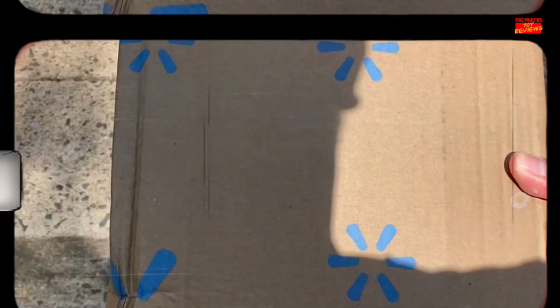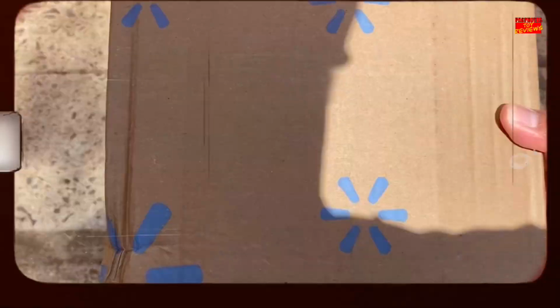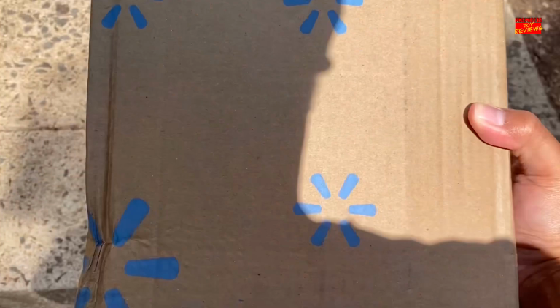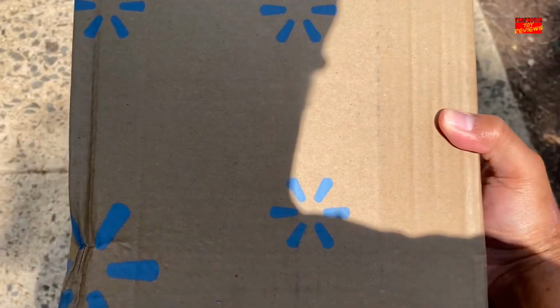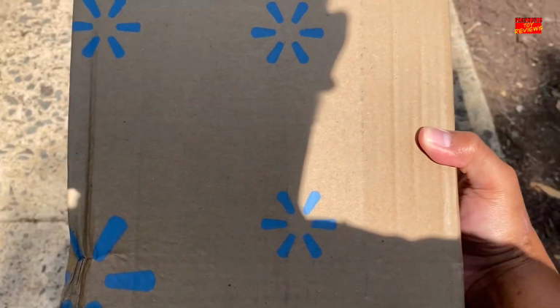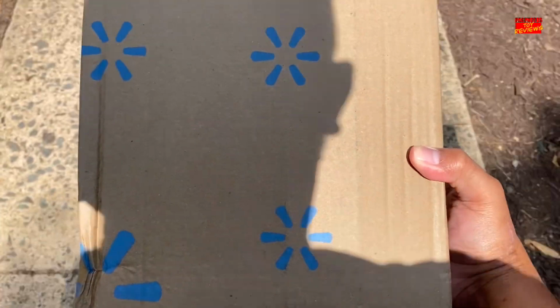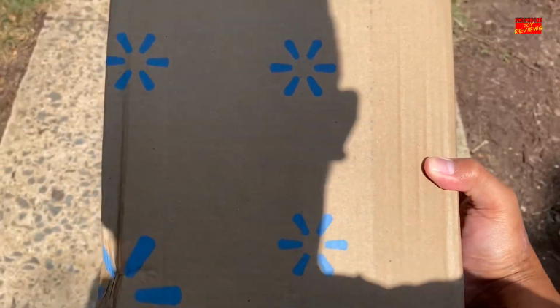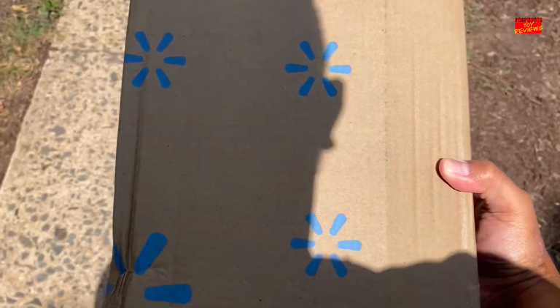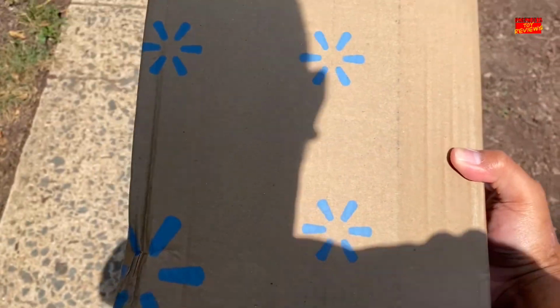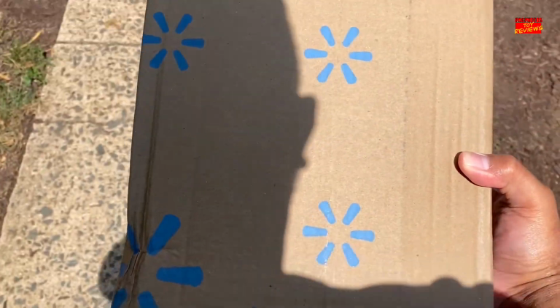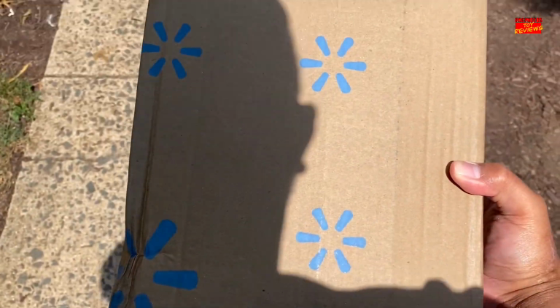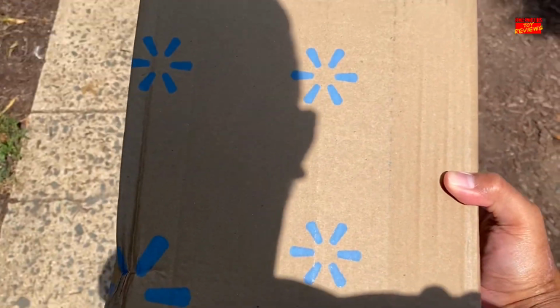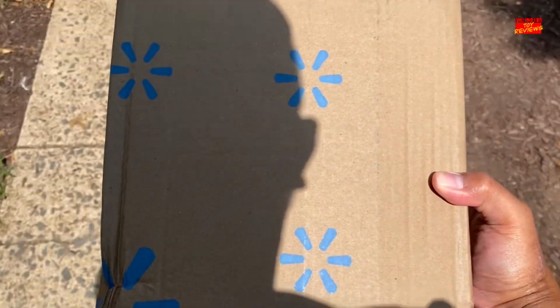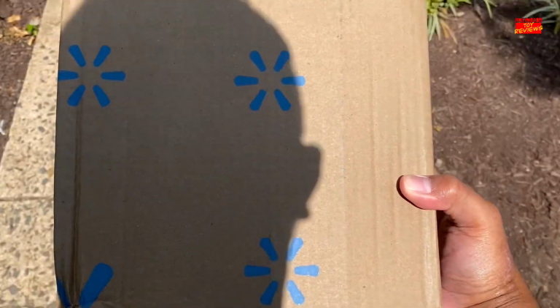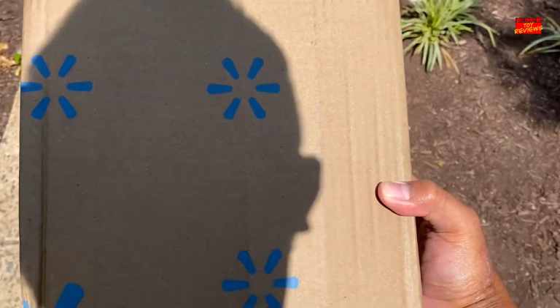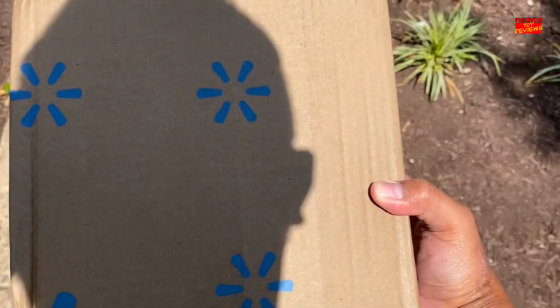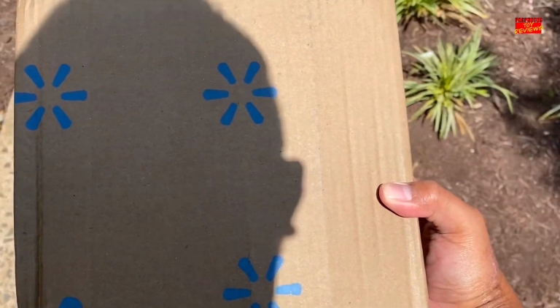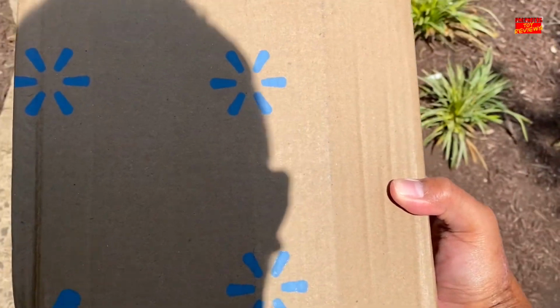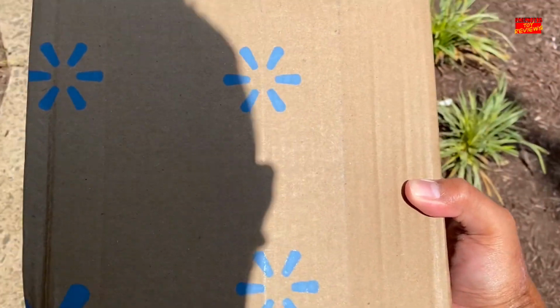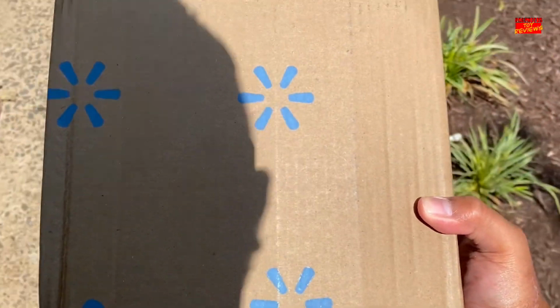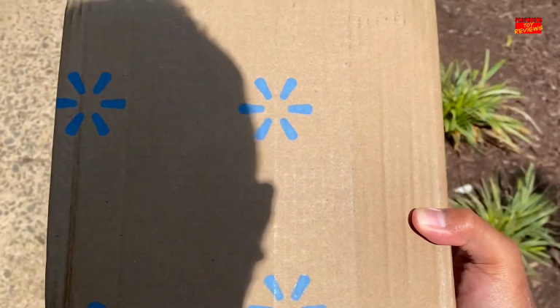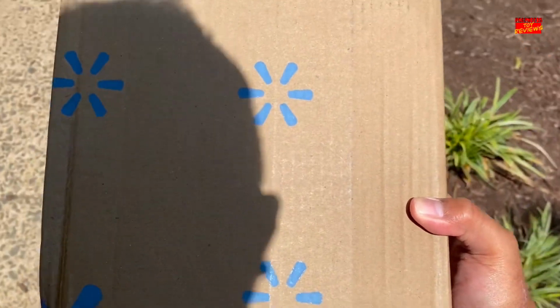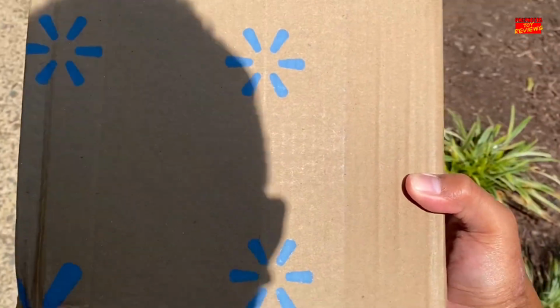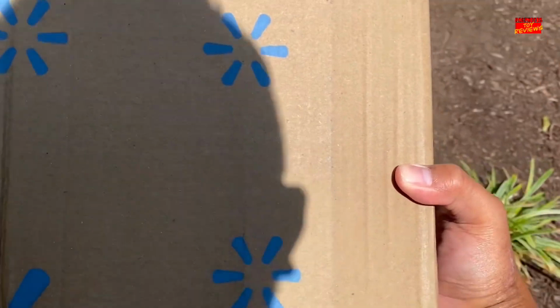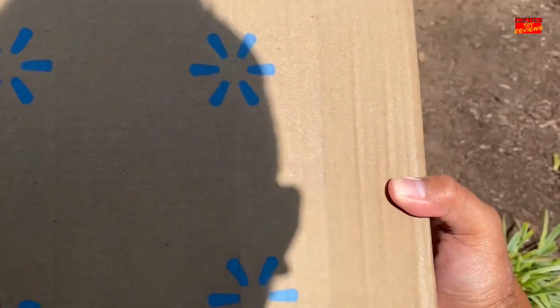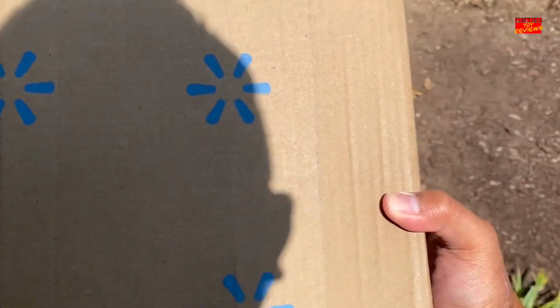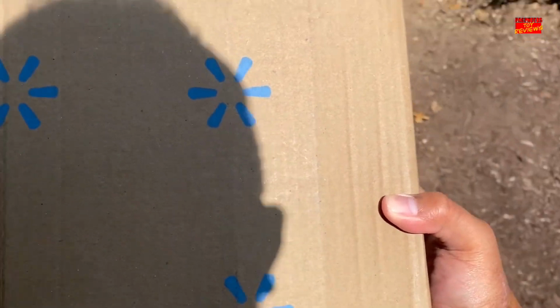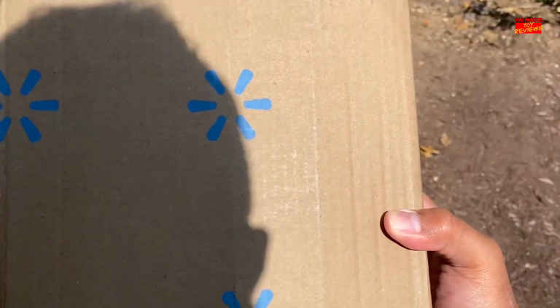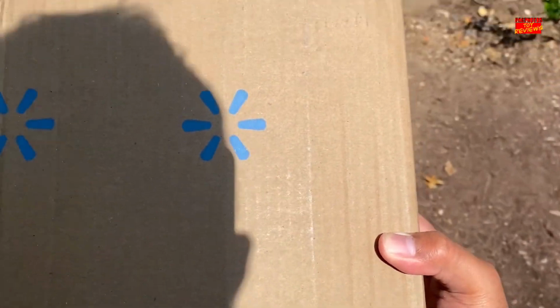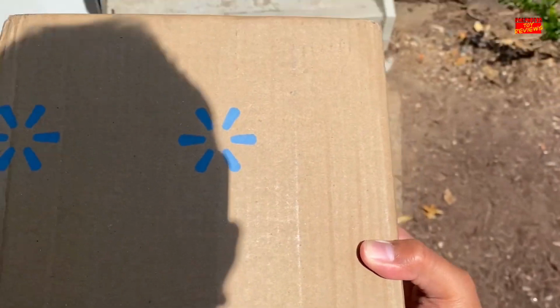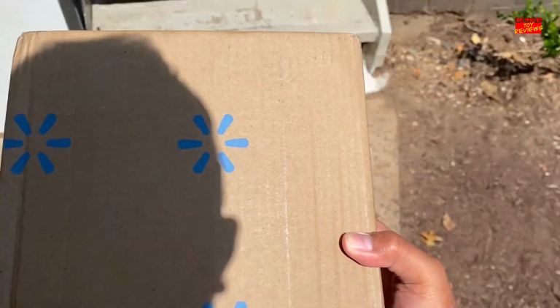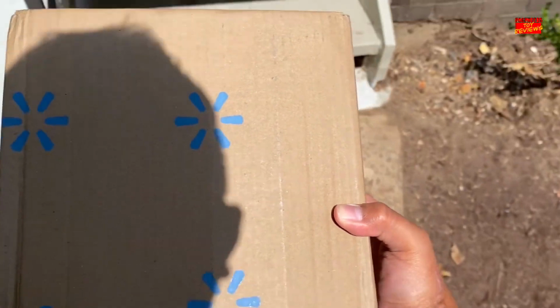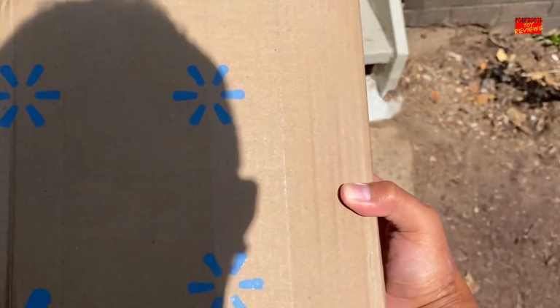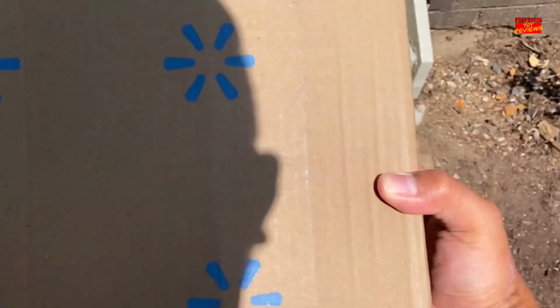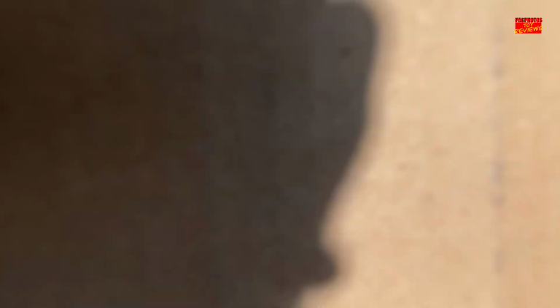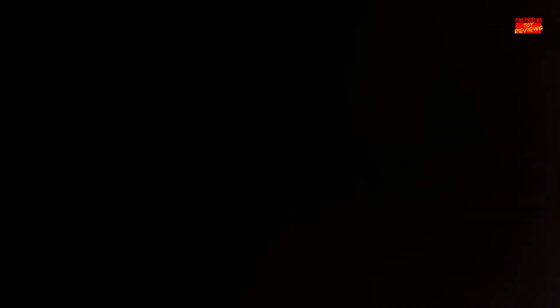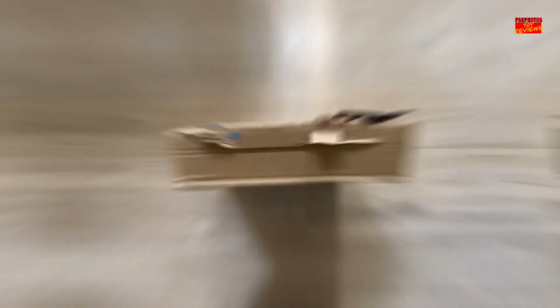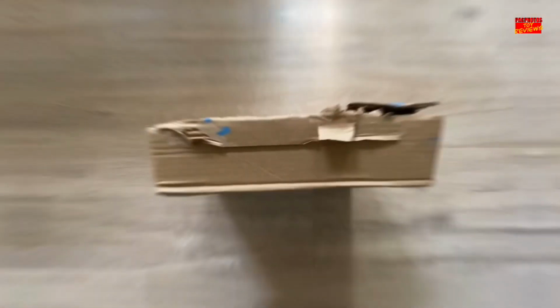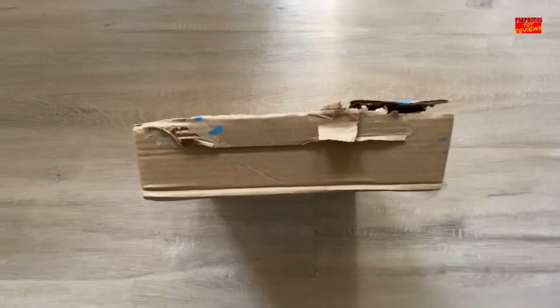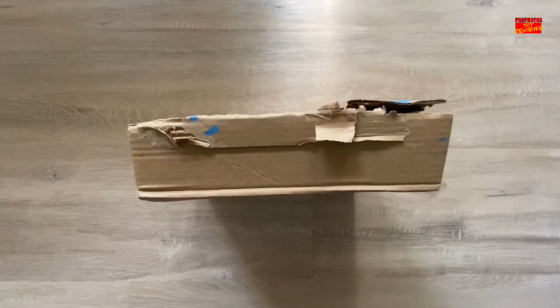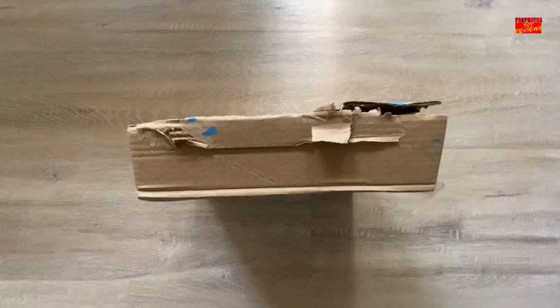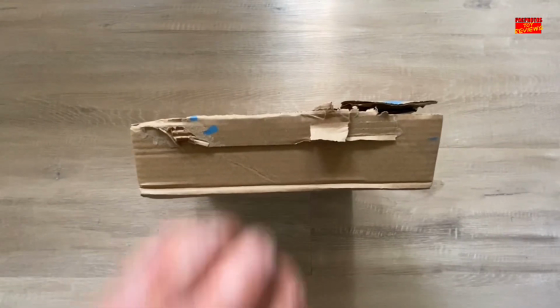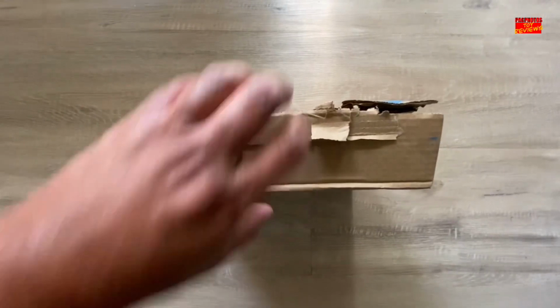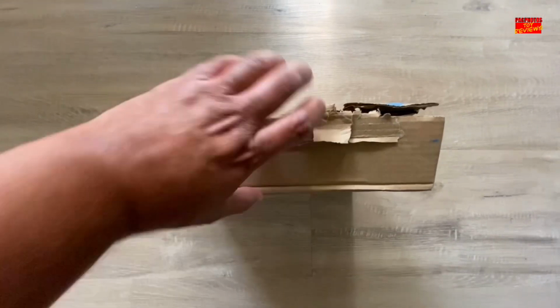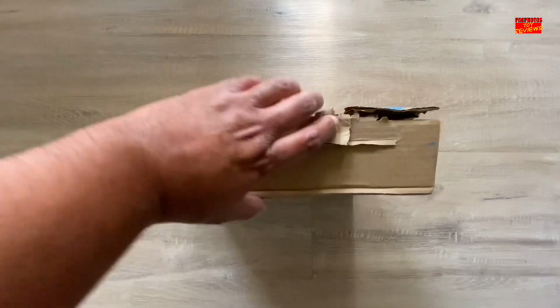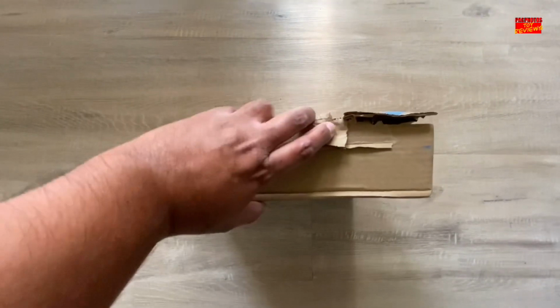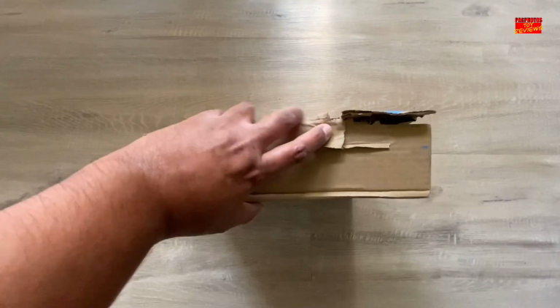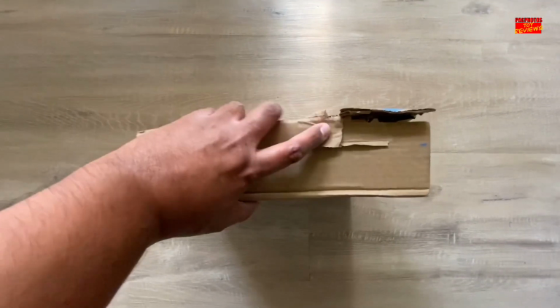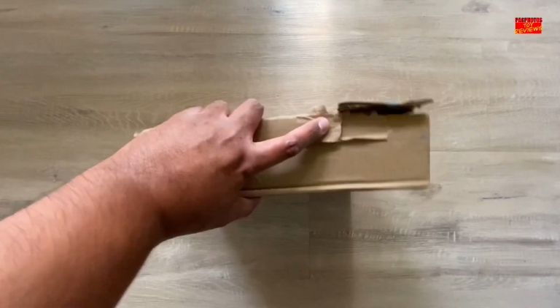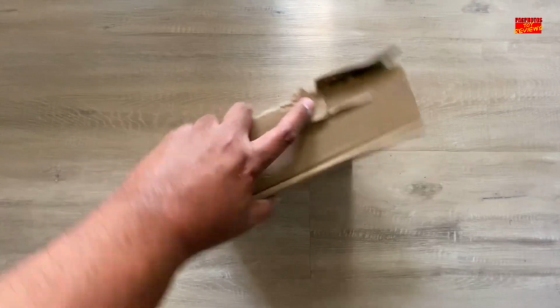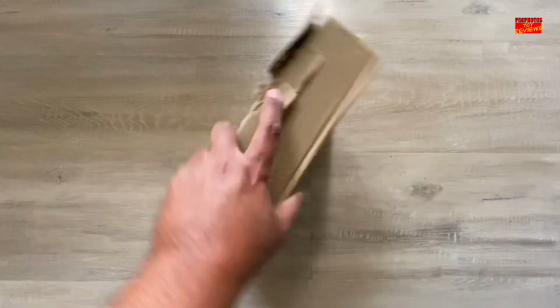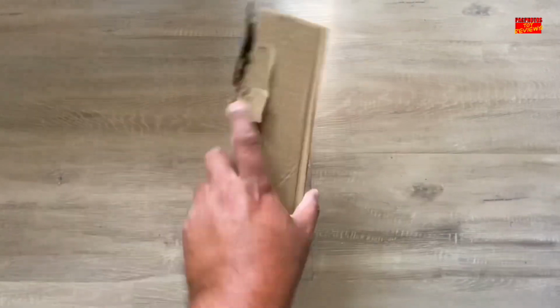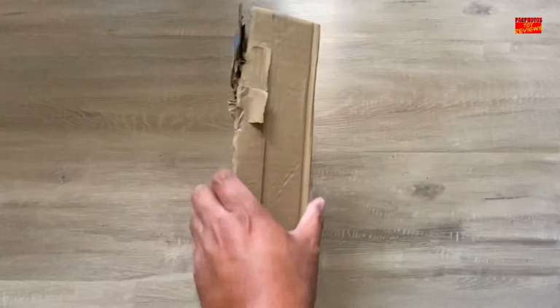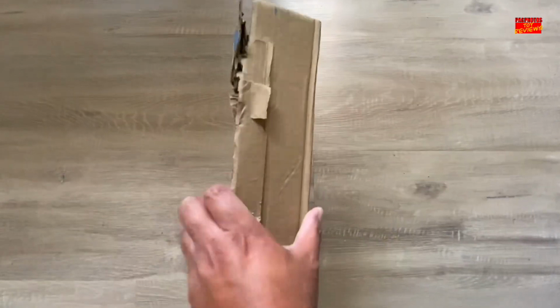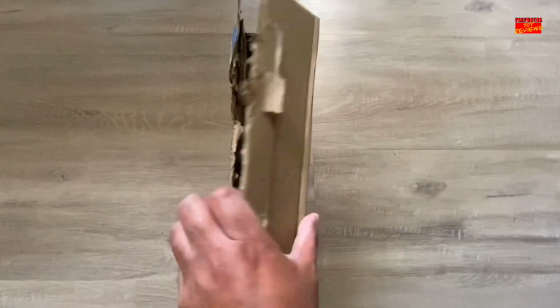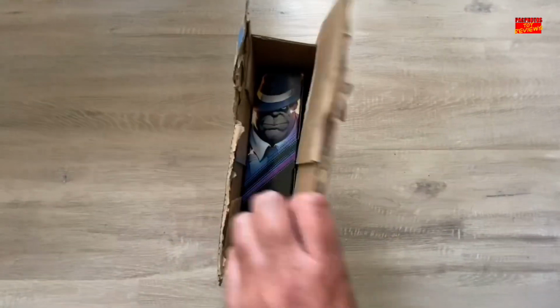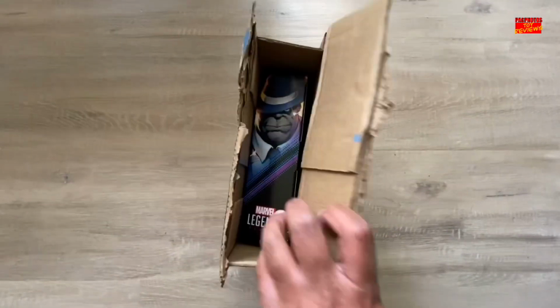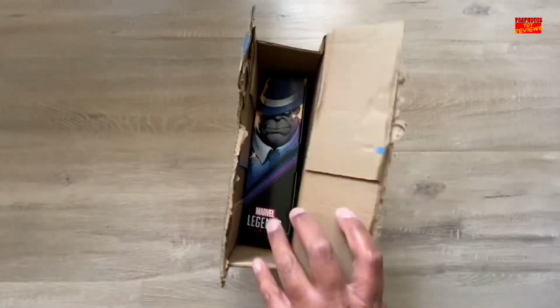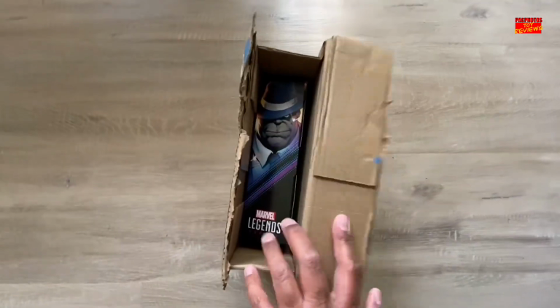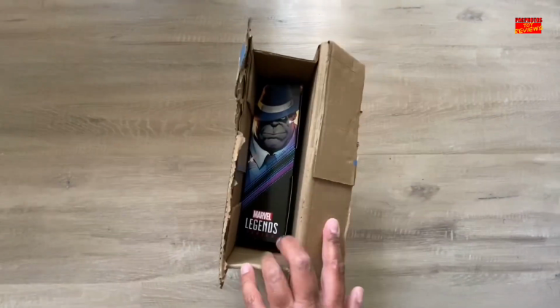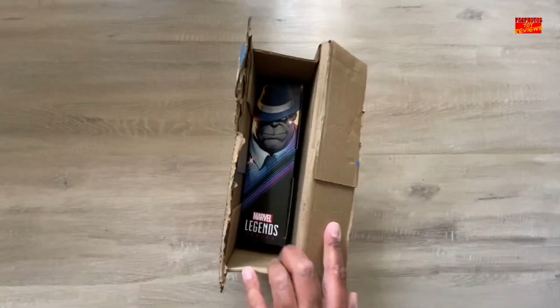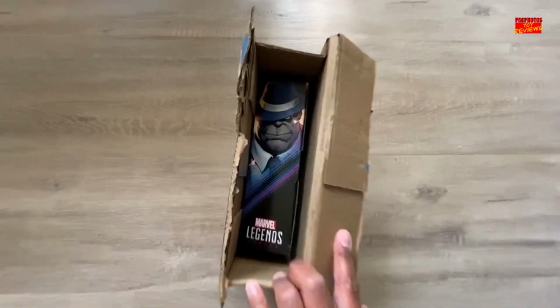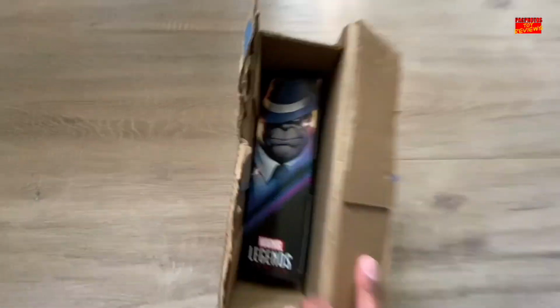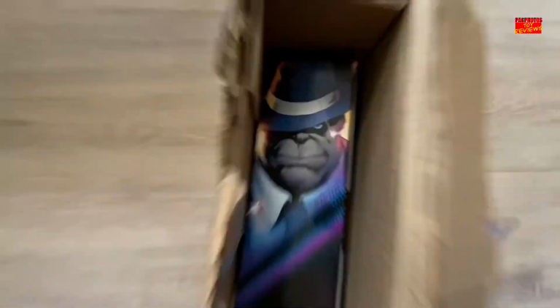Hey, what's happening YouTubers? Today I got a notification that a package had been delivered from Walmart.com. So let's crack this thing open and take a look at what's inside.